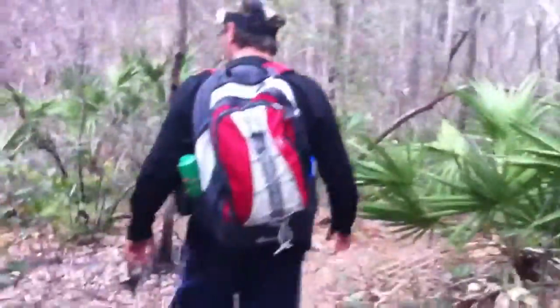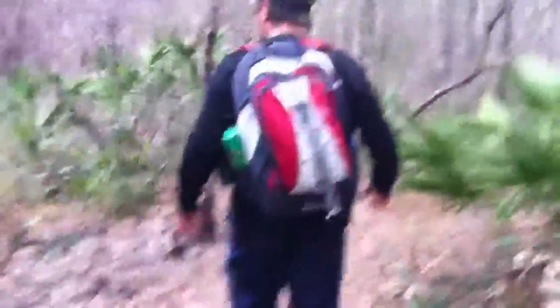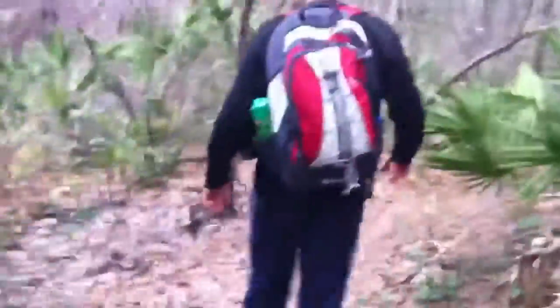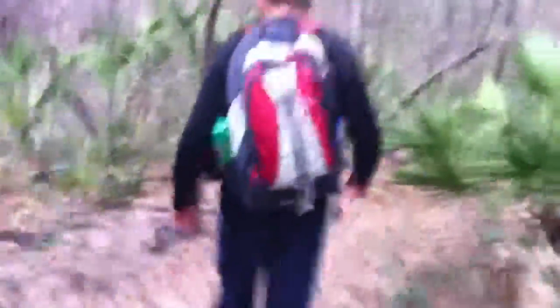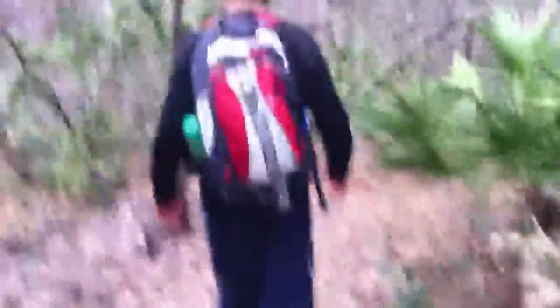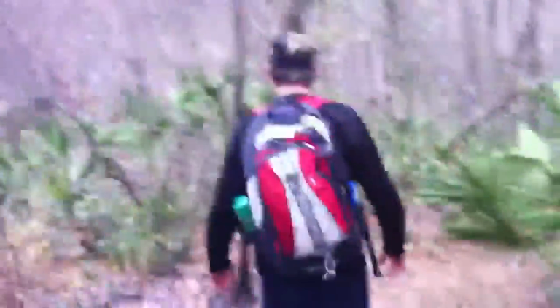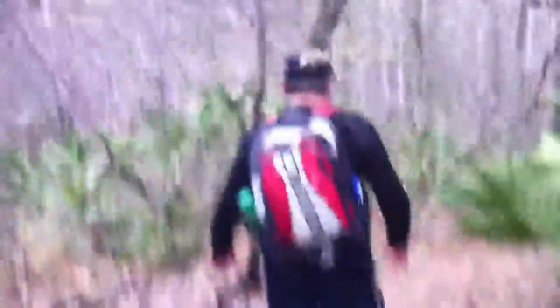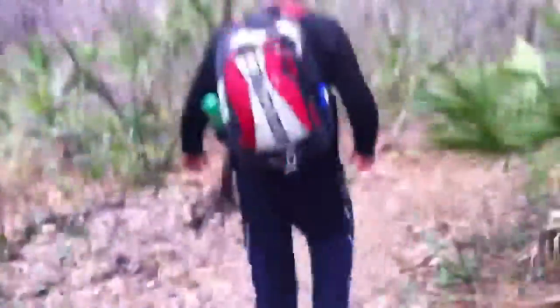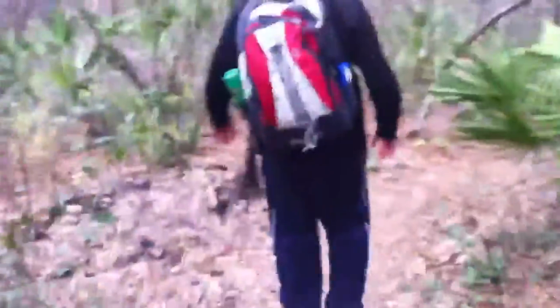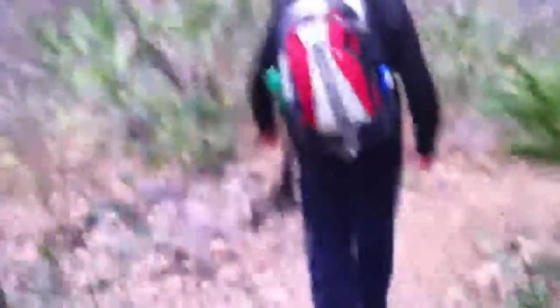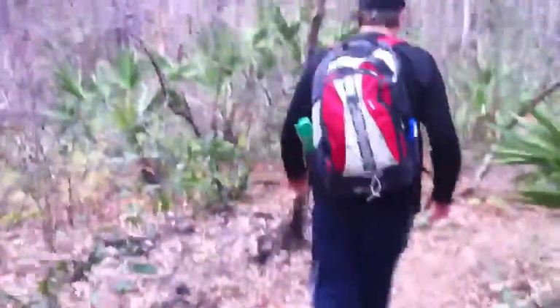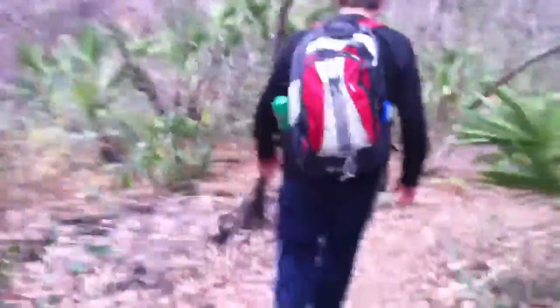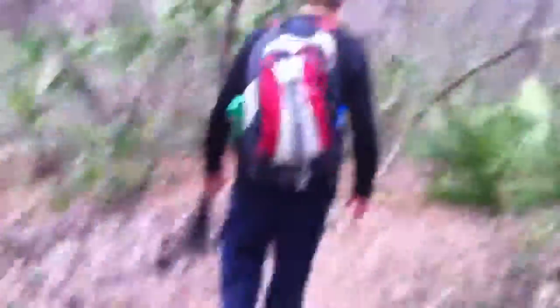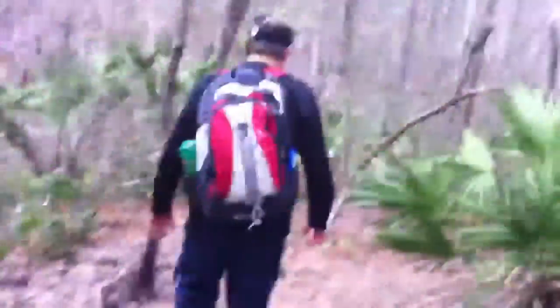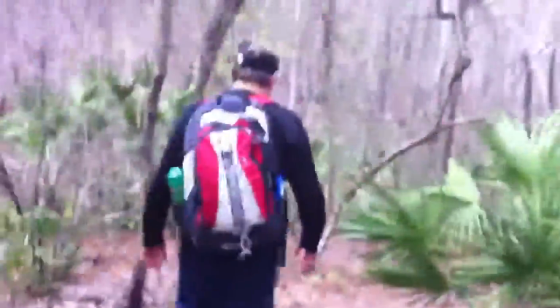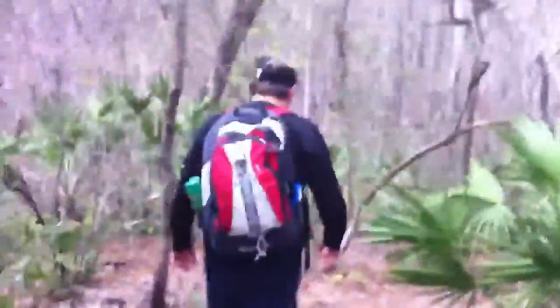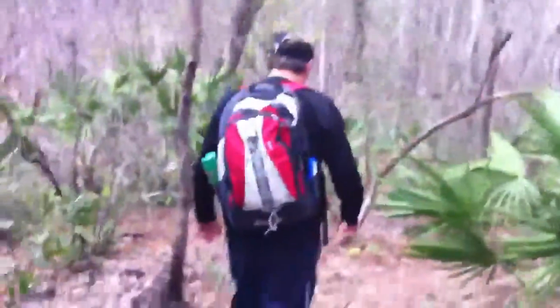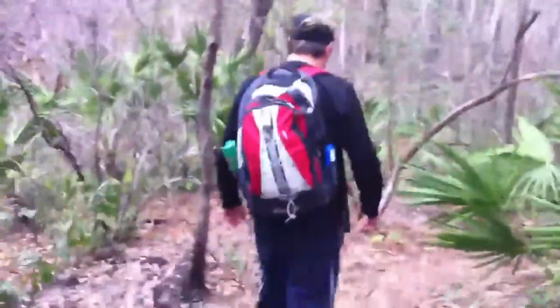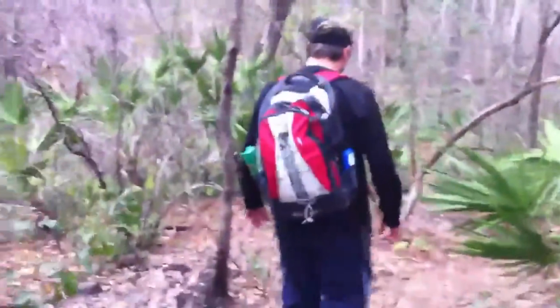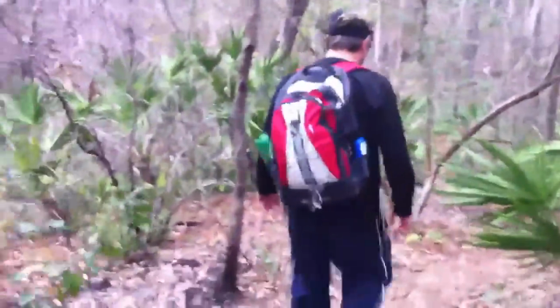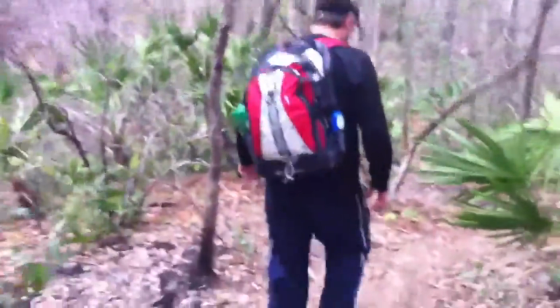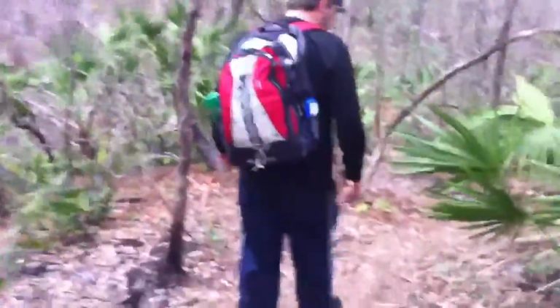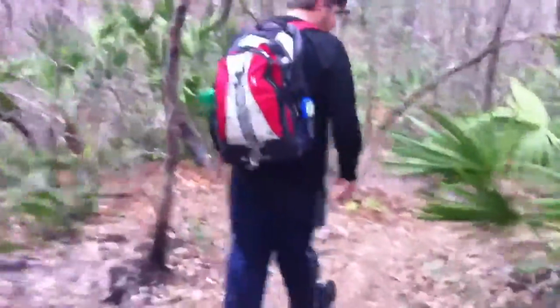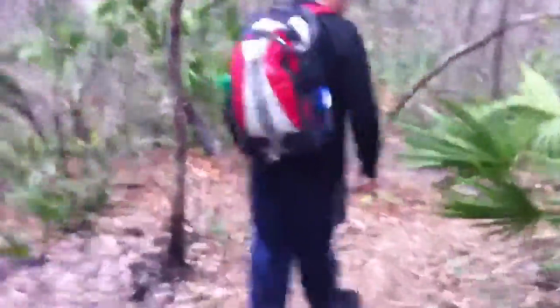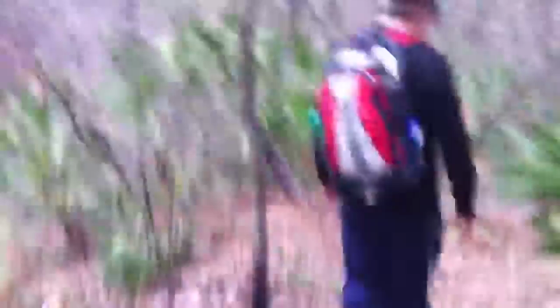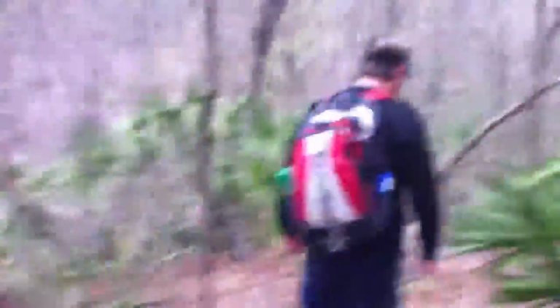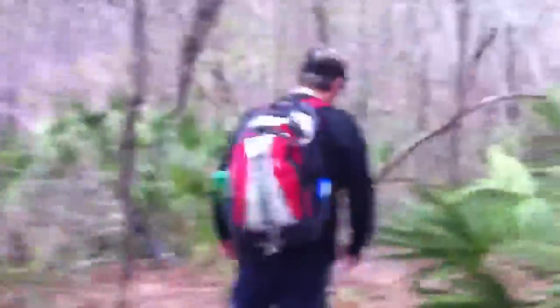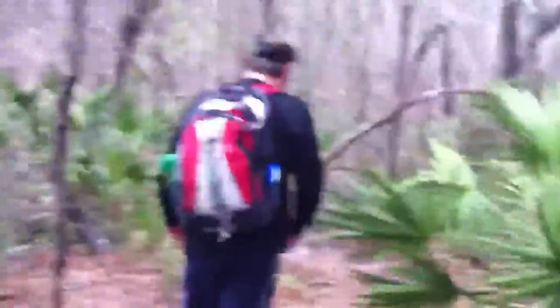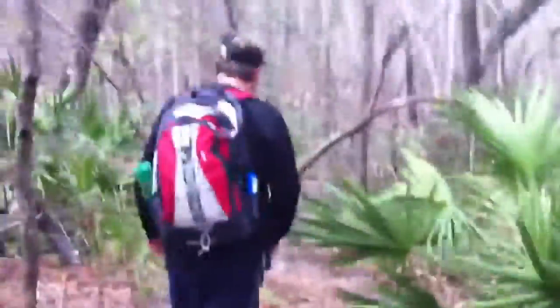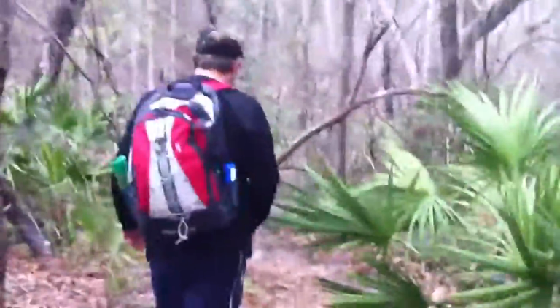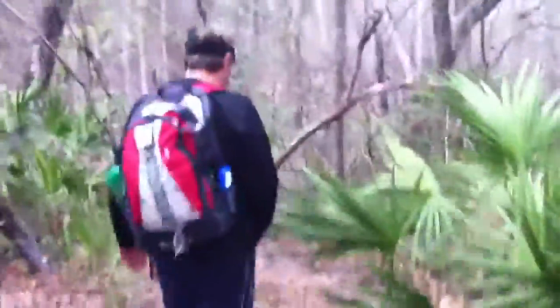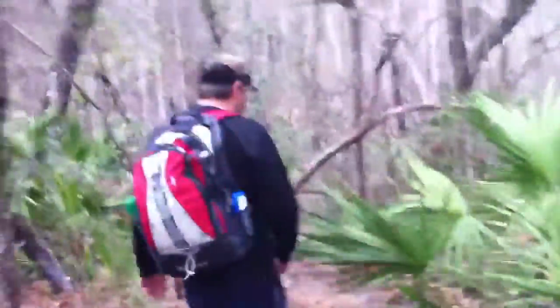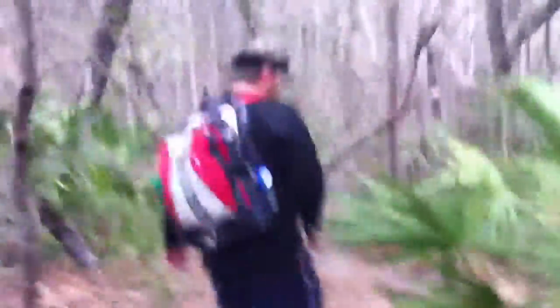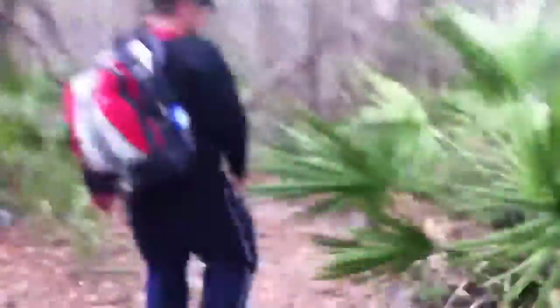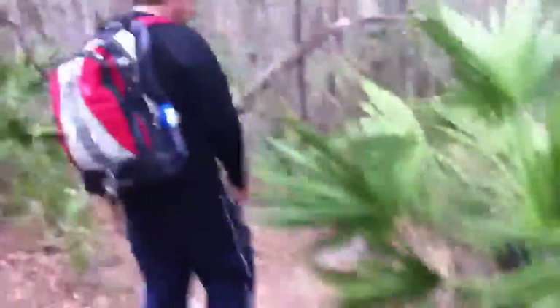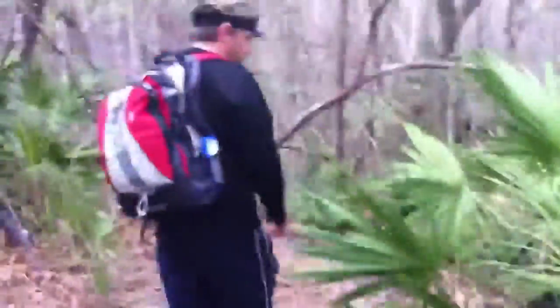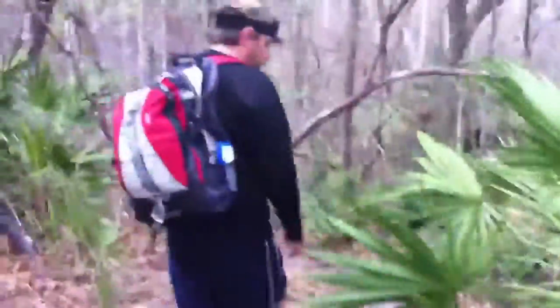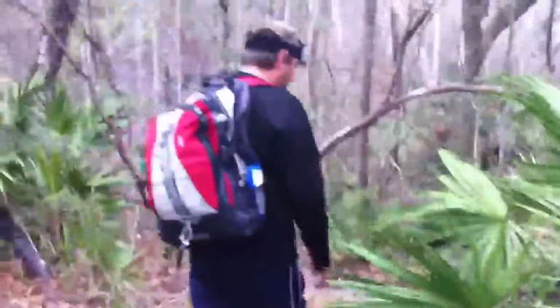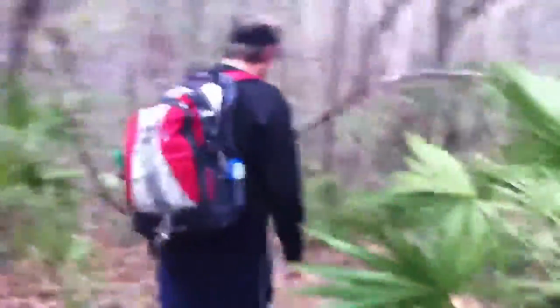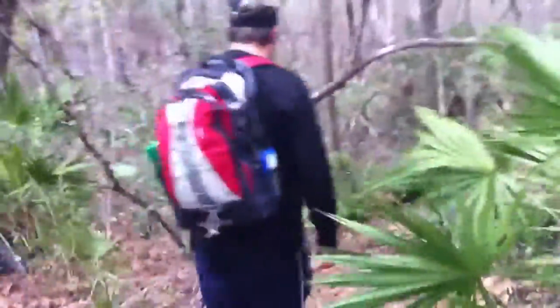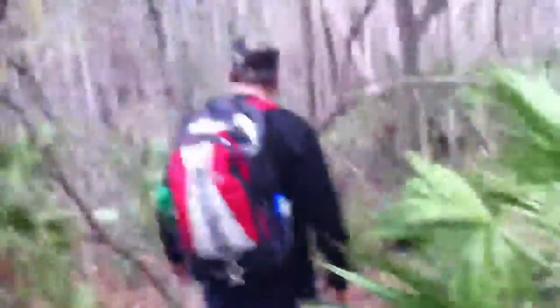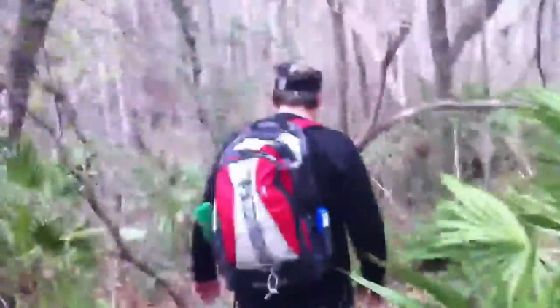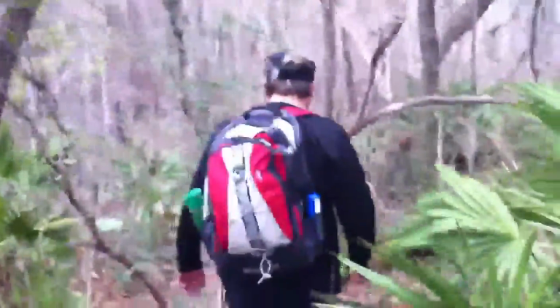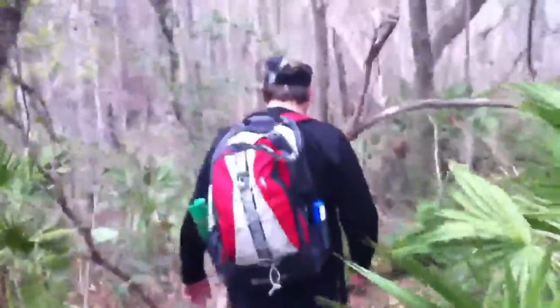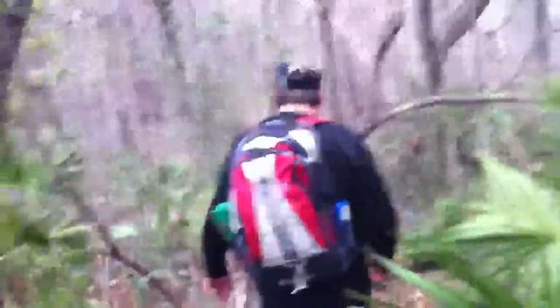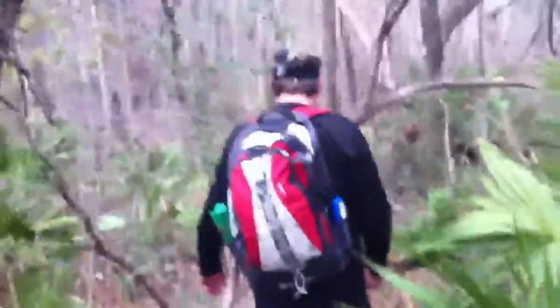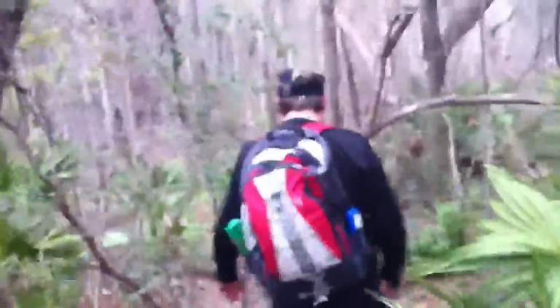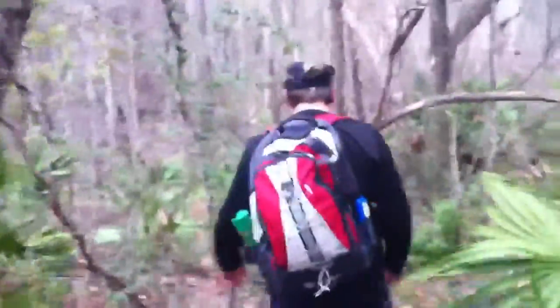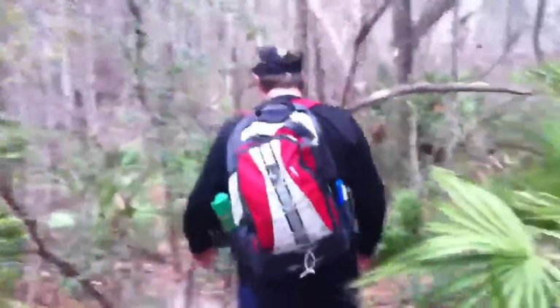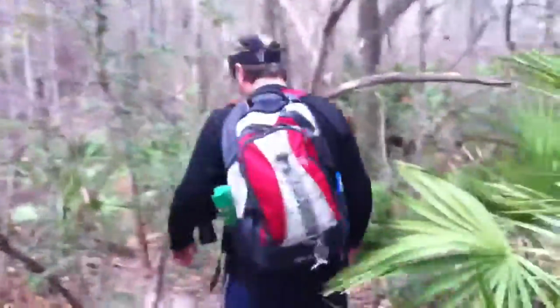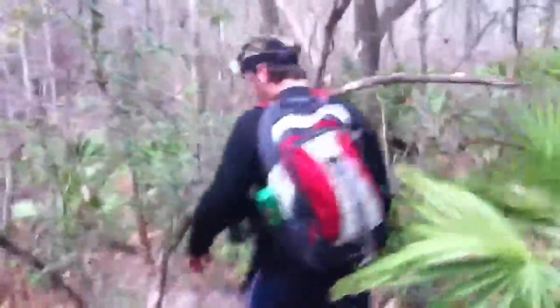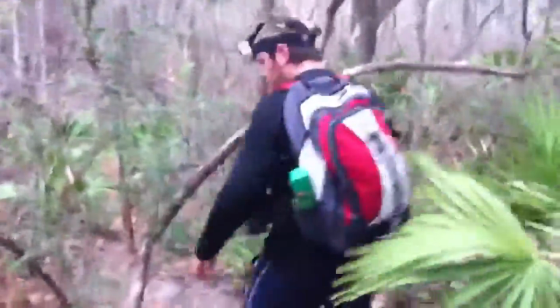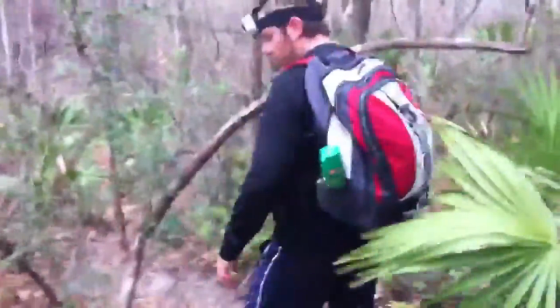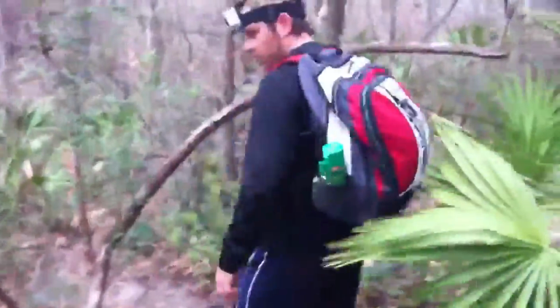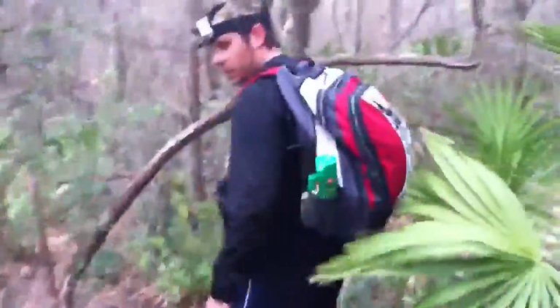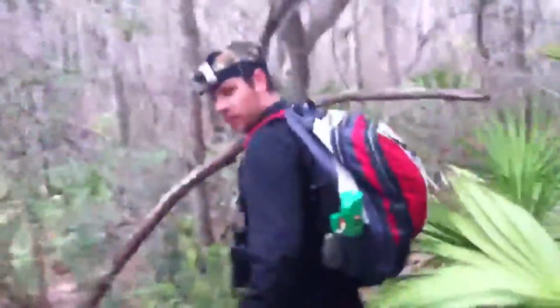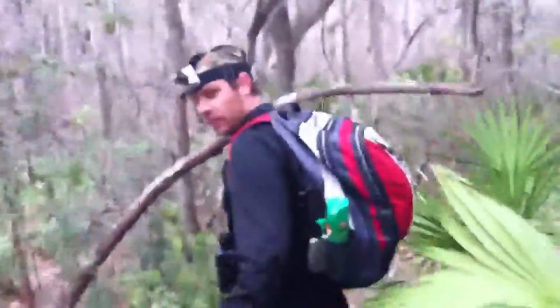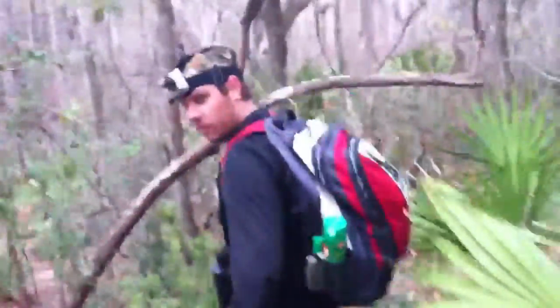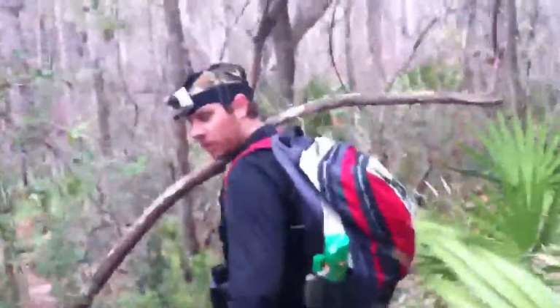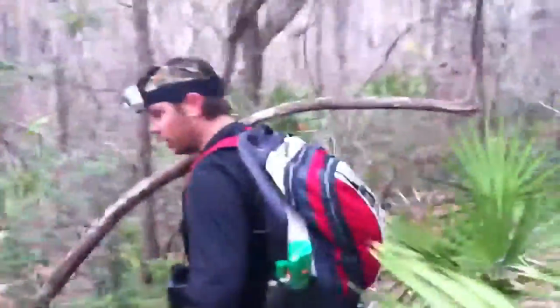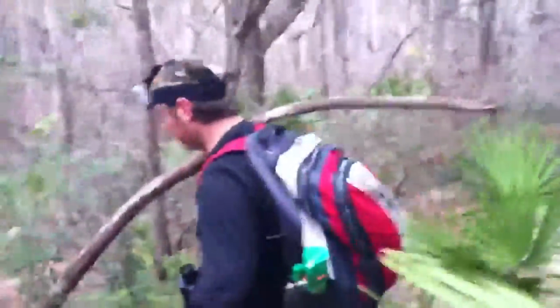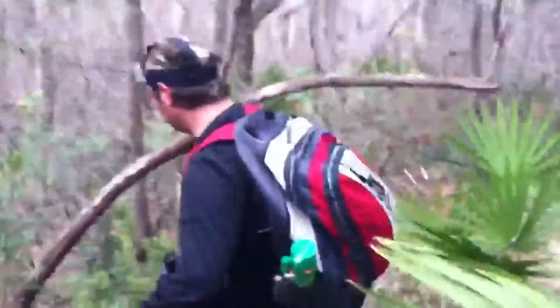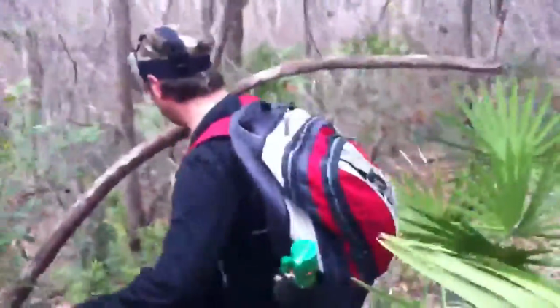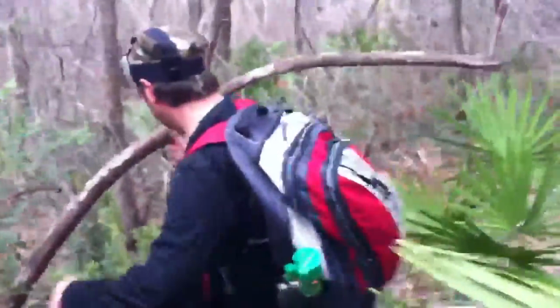Alright guys, we're hitting the ravine. Let's take it down to the stream. Follow me.